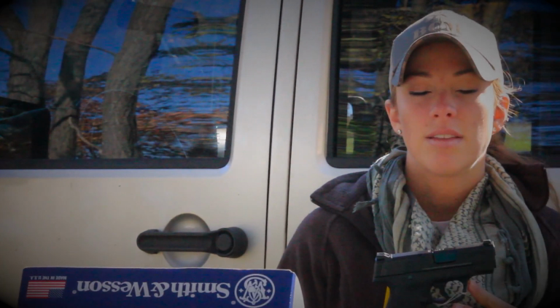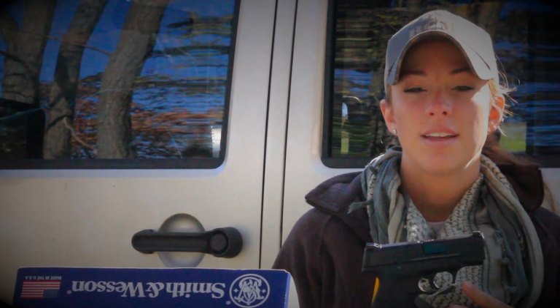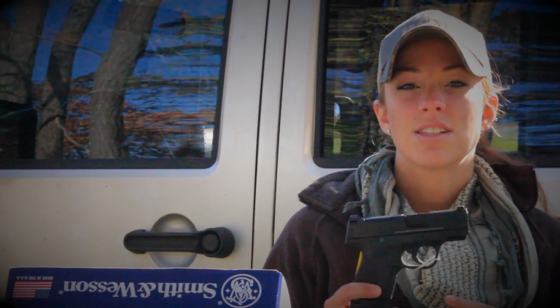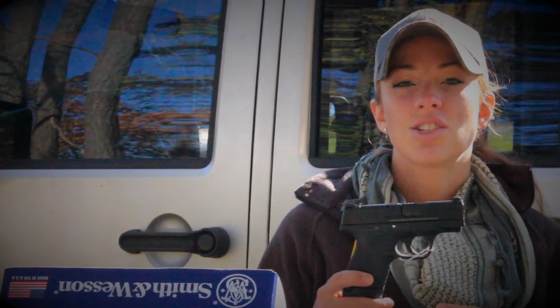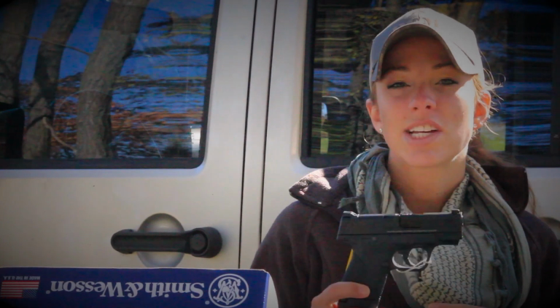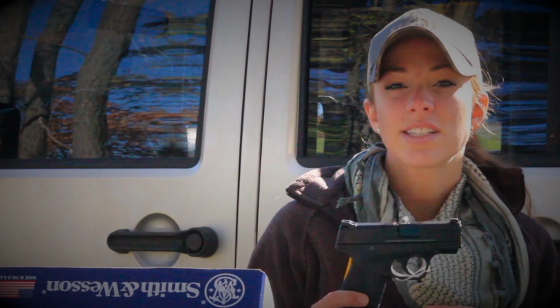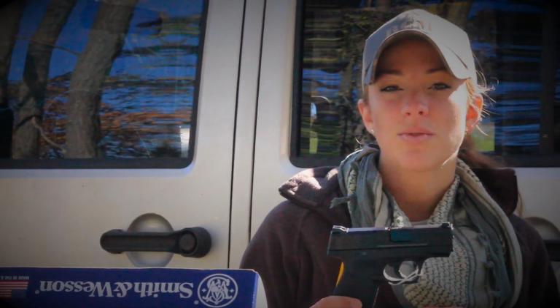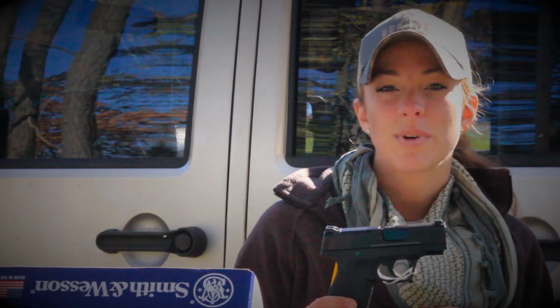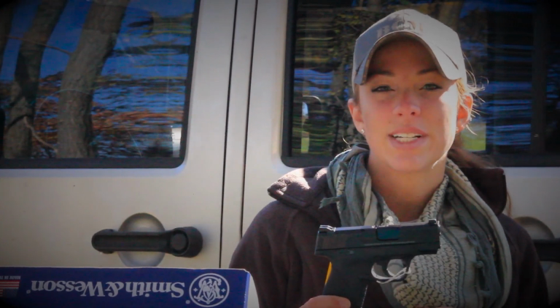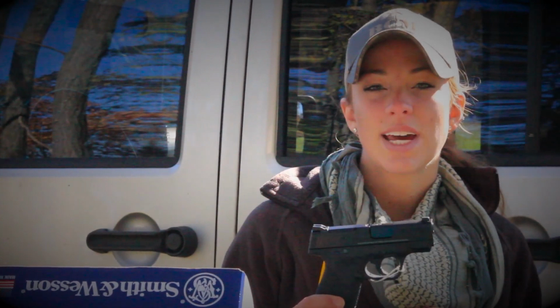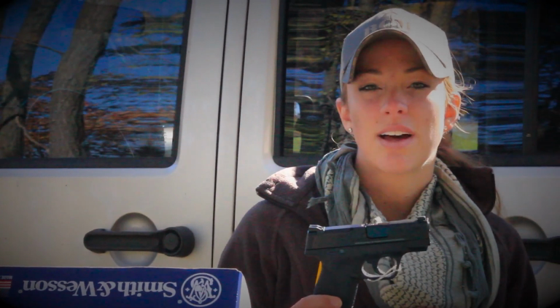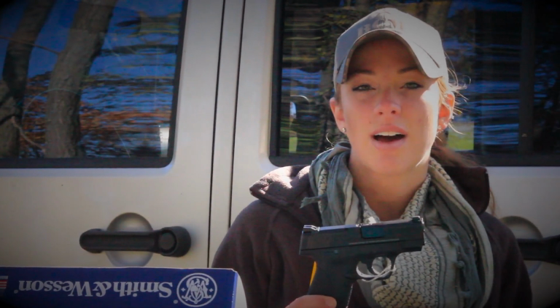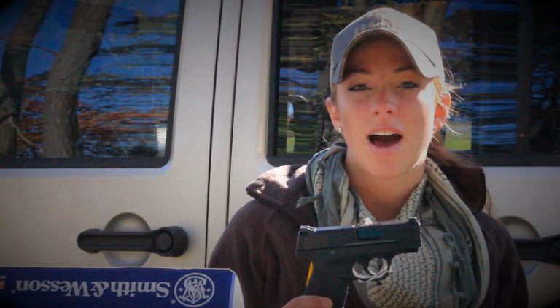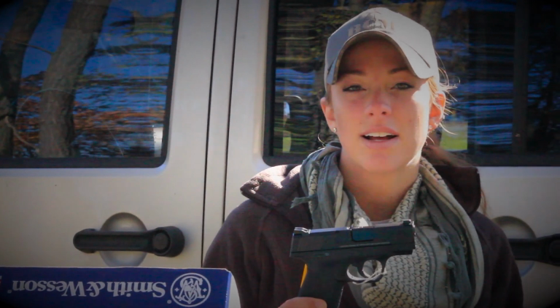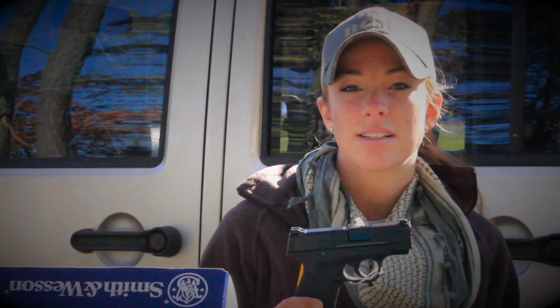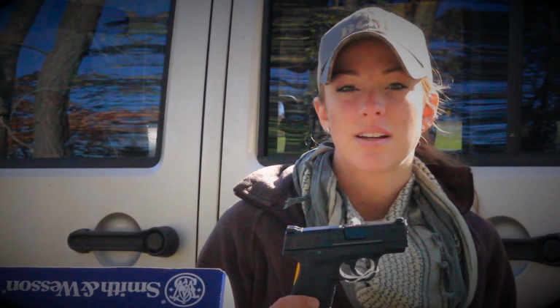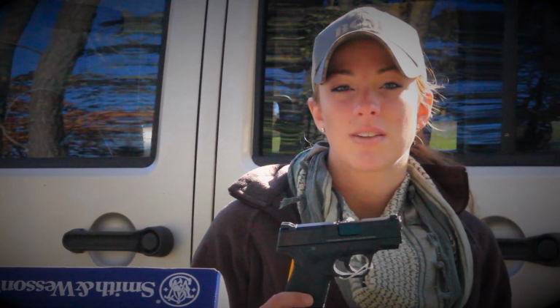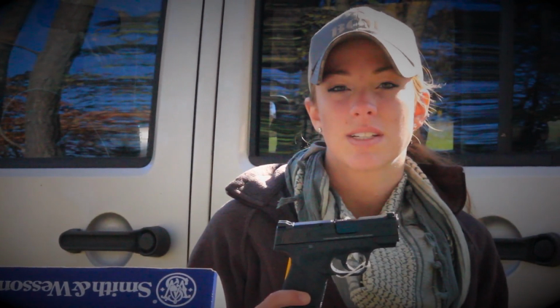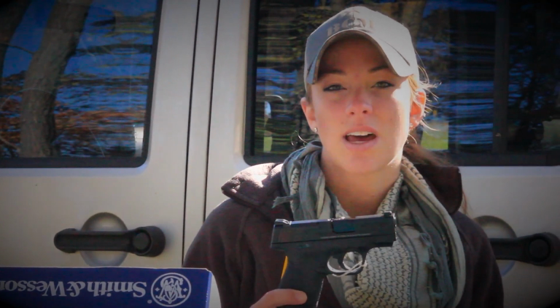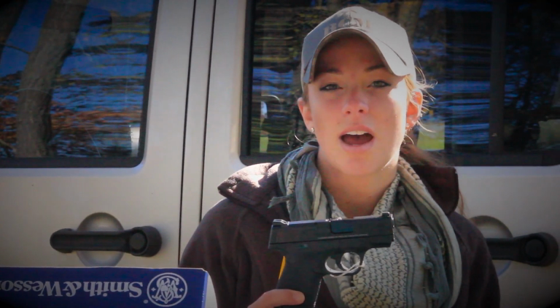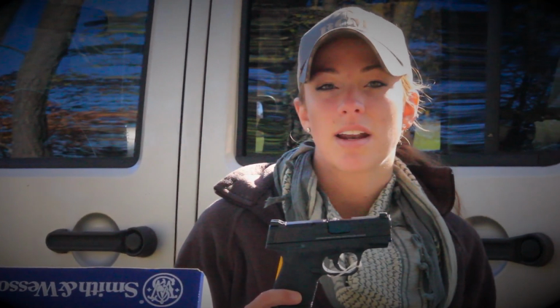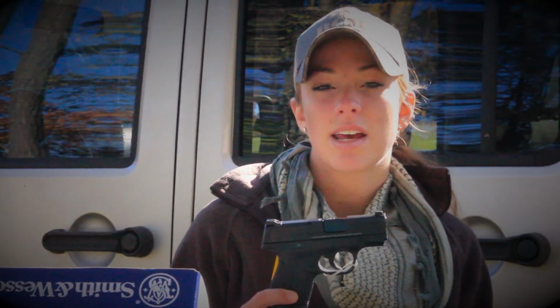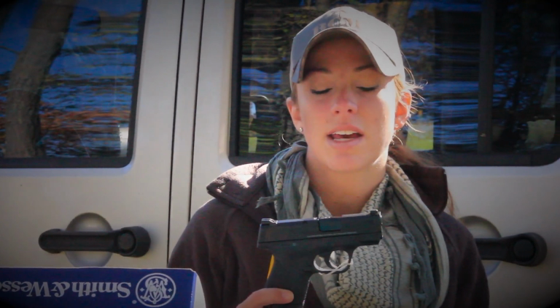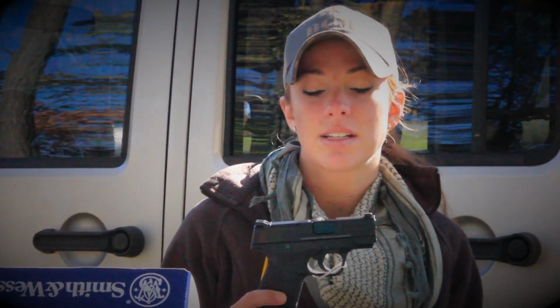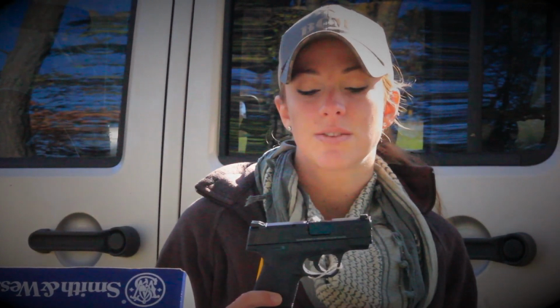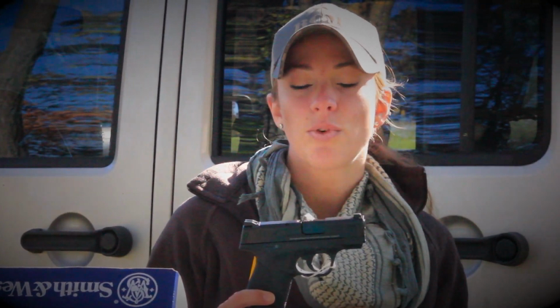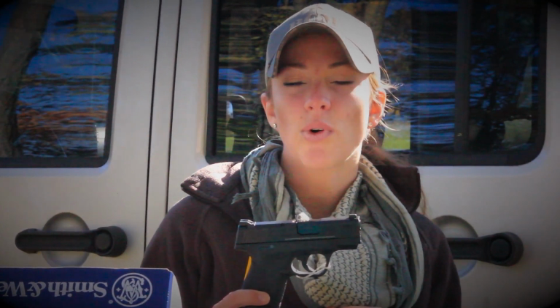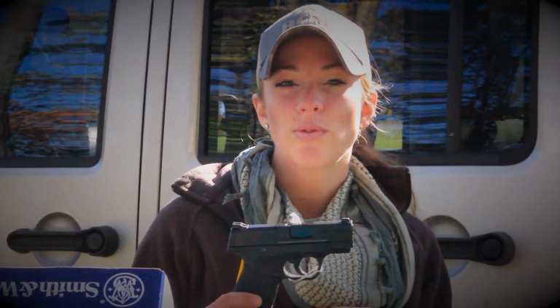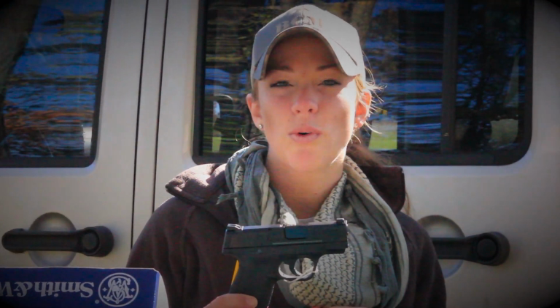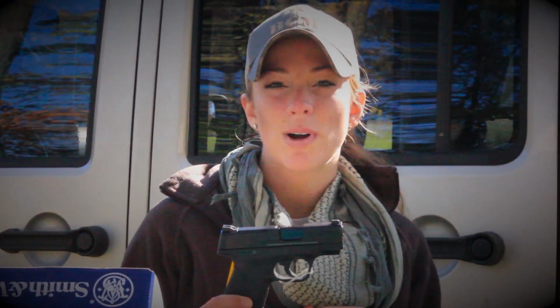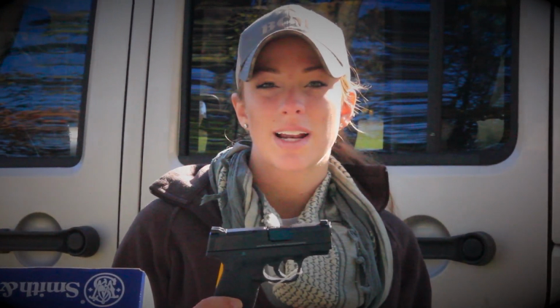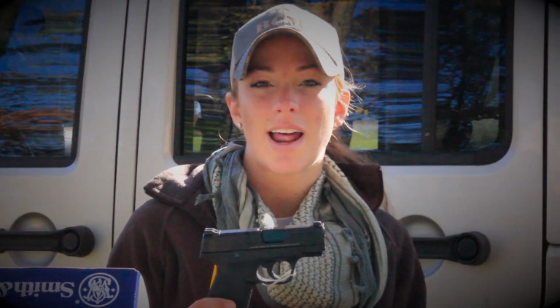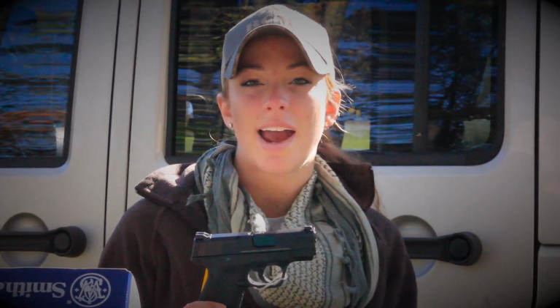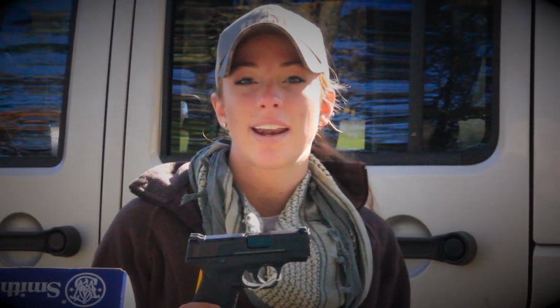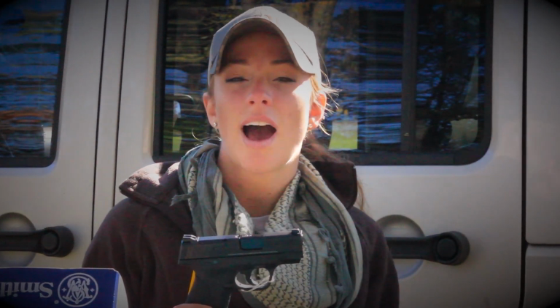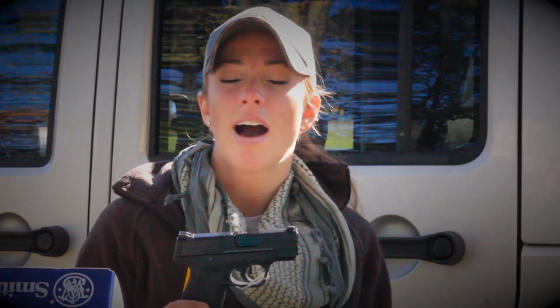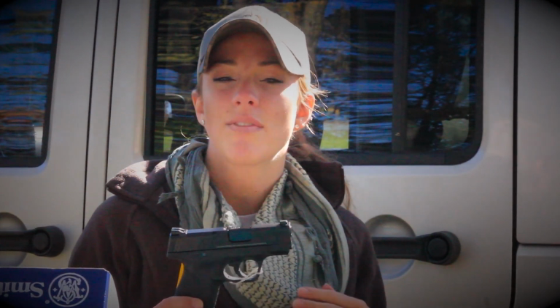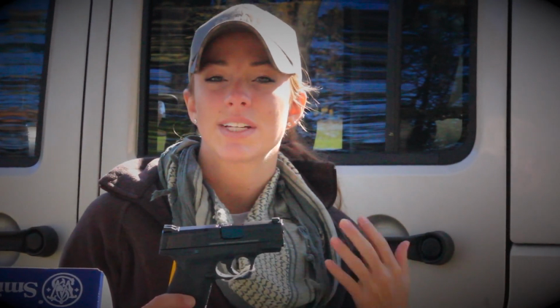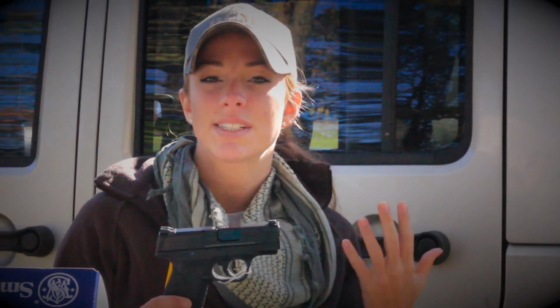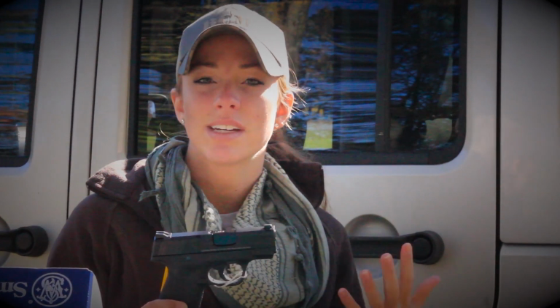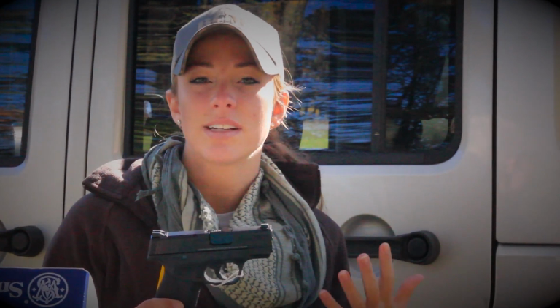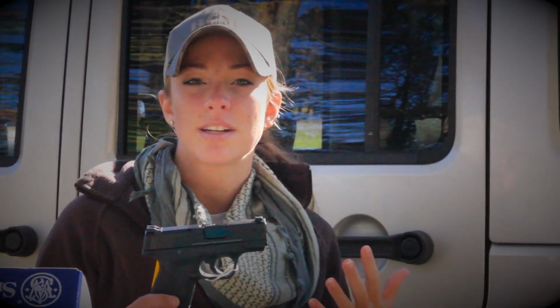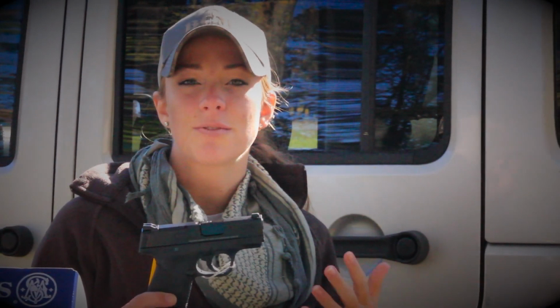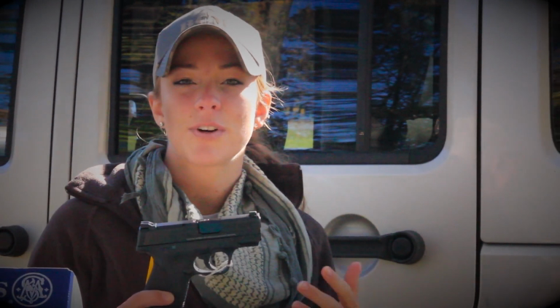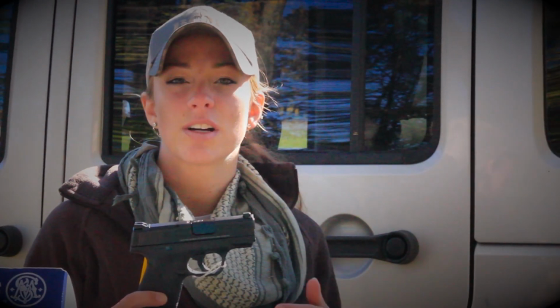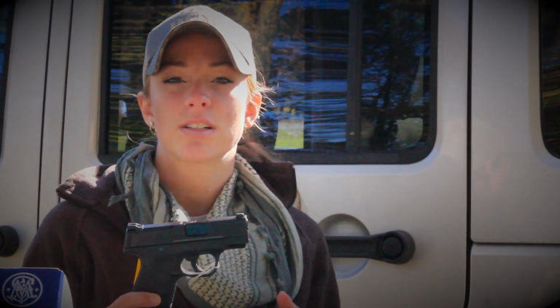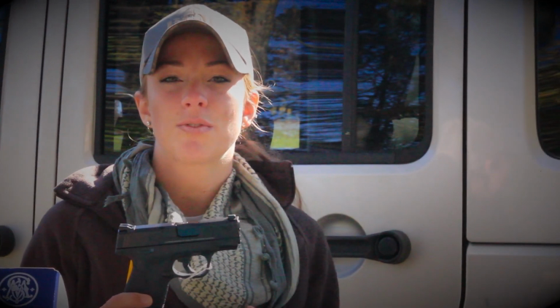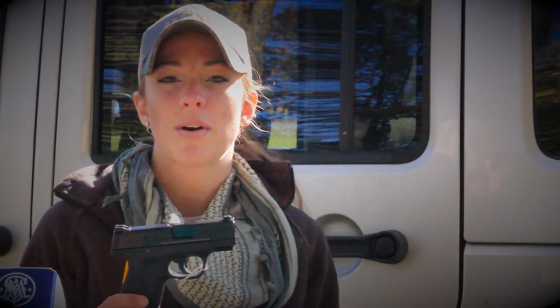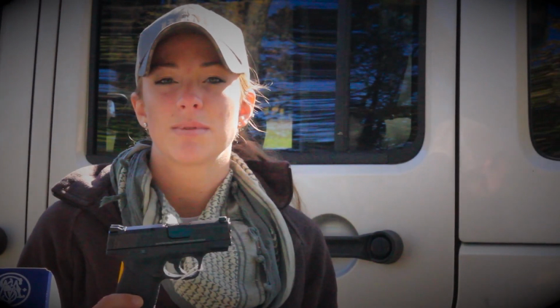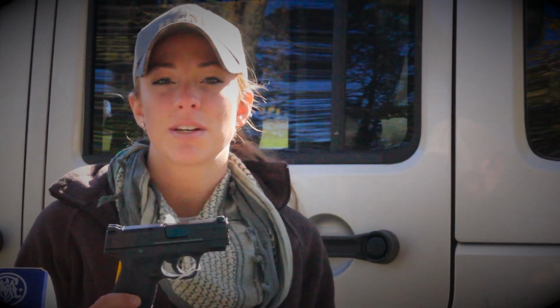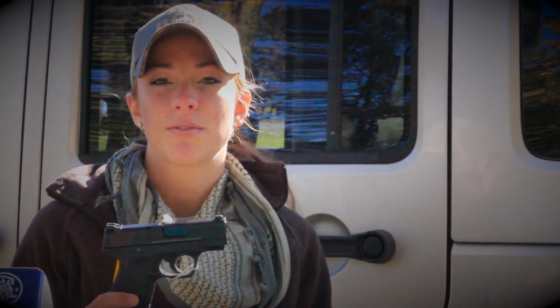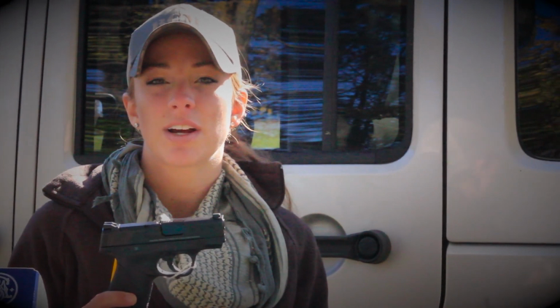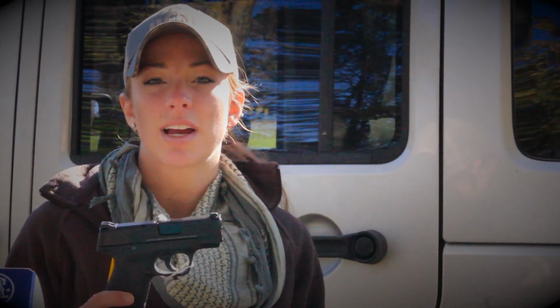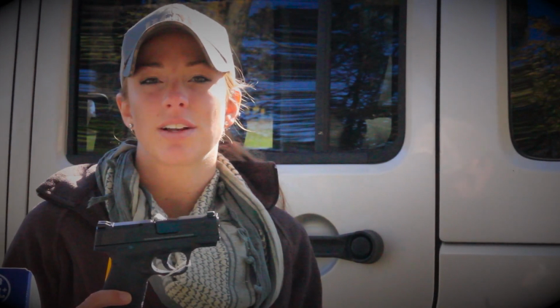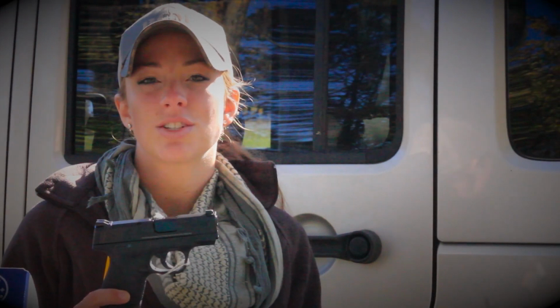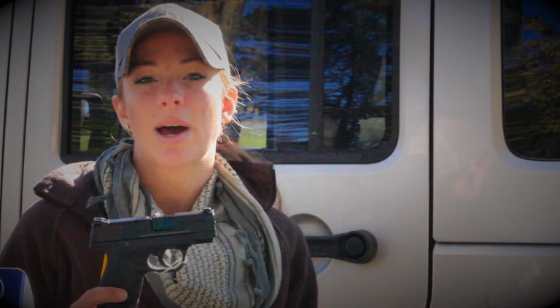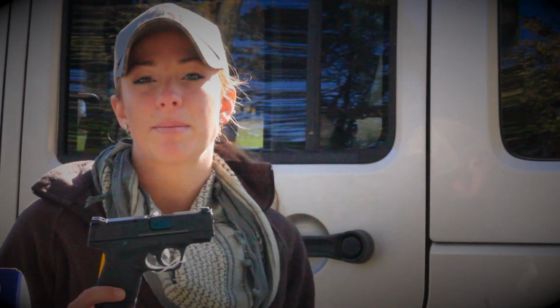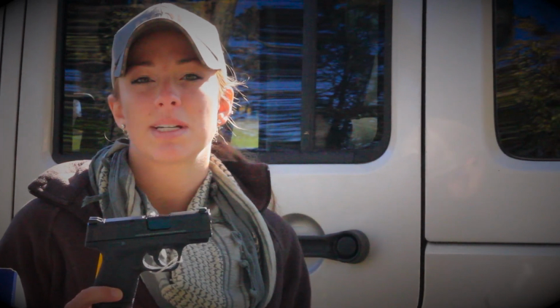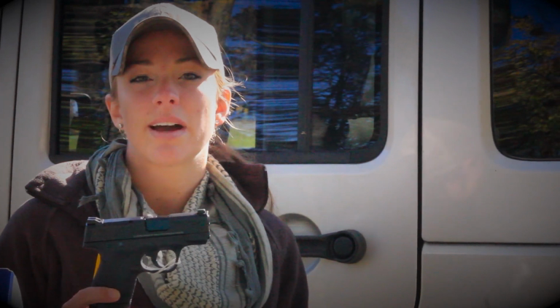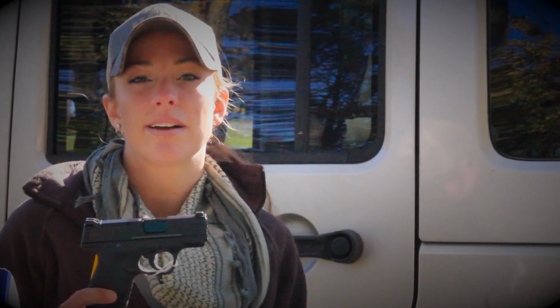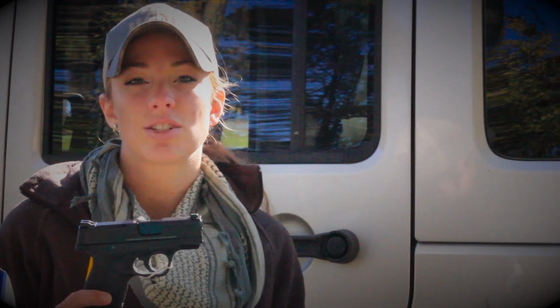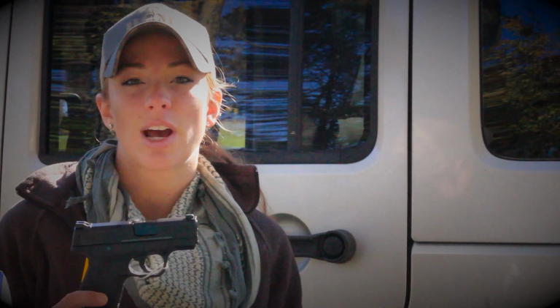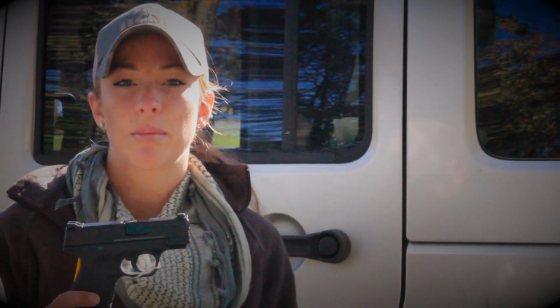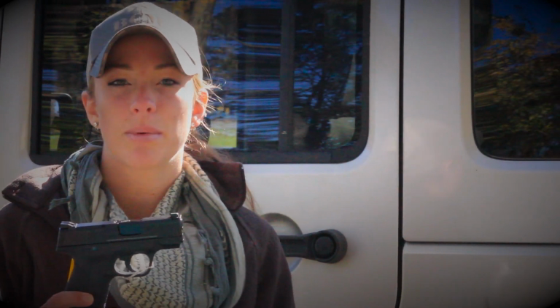The suggested retail cost of this gun is $449, and obviously it differs from gun shop to gun shop.